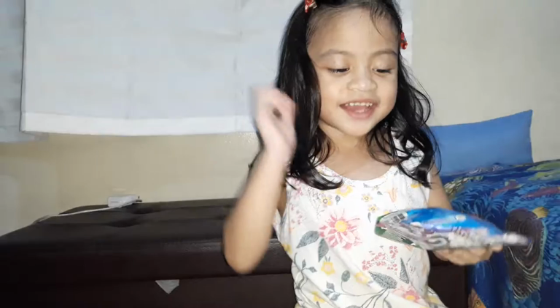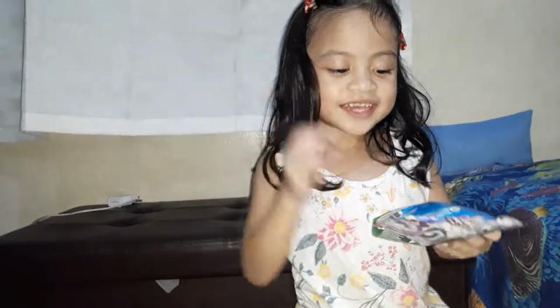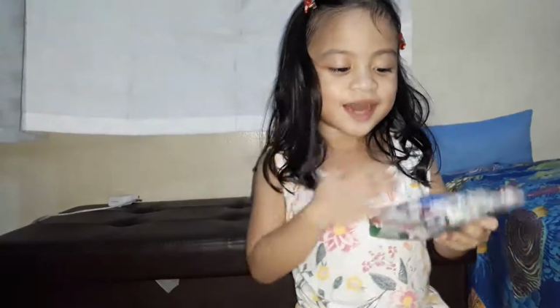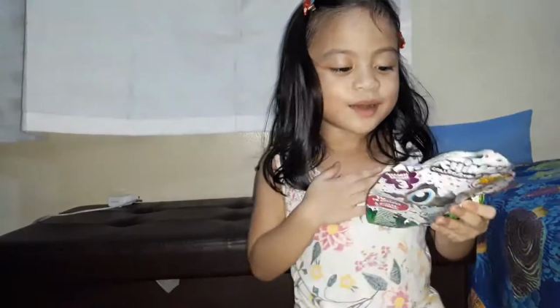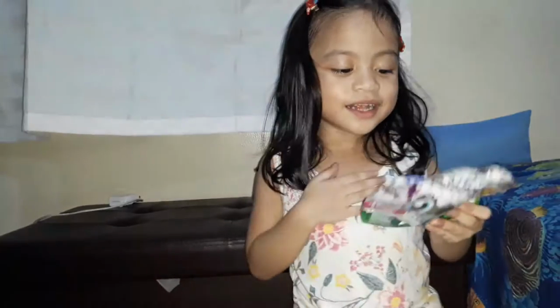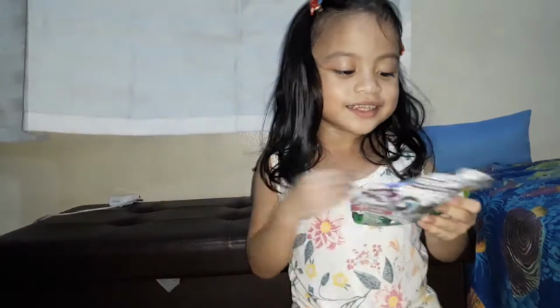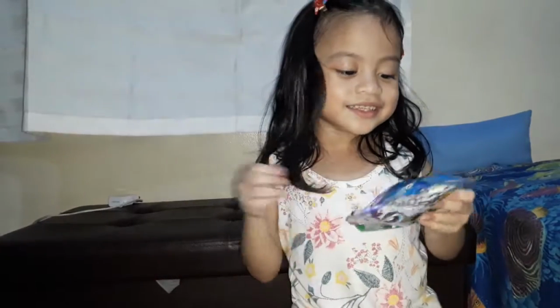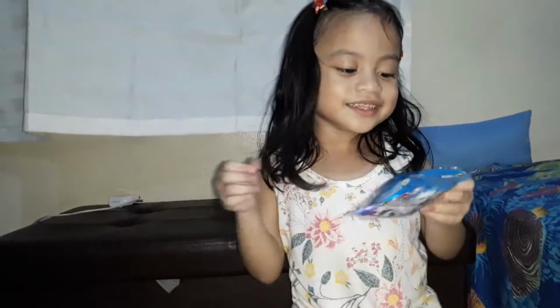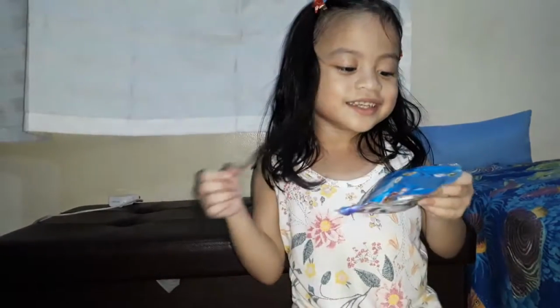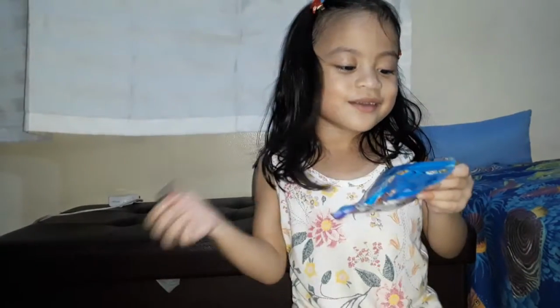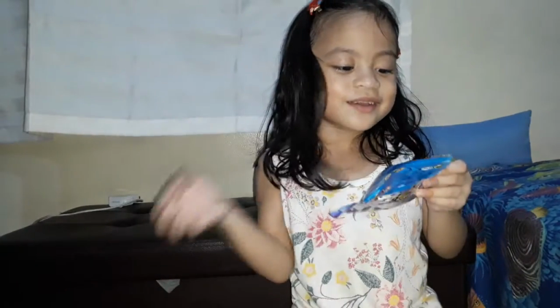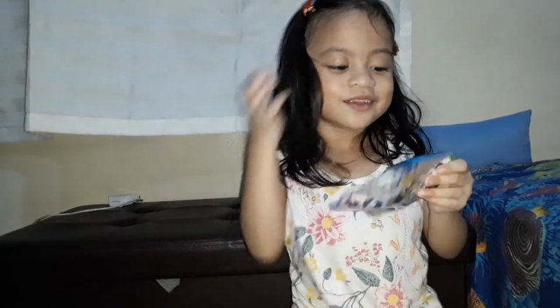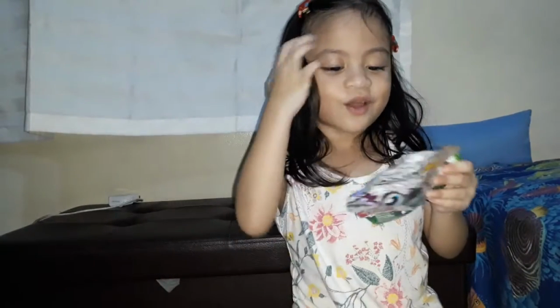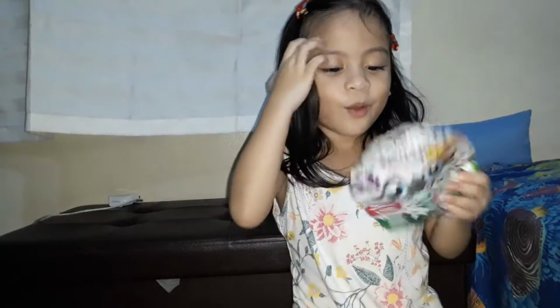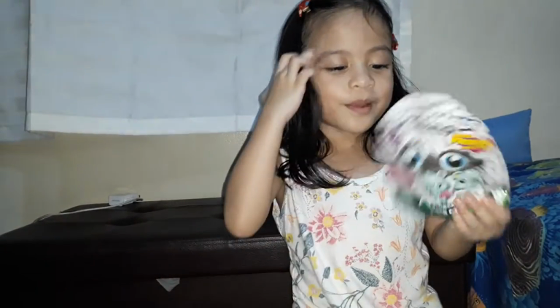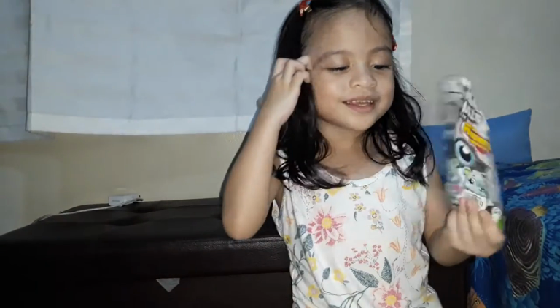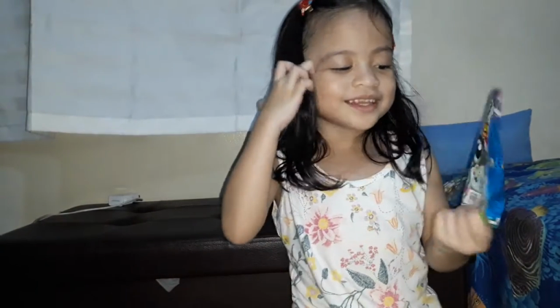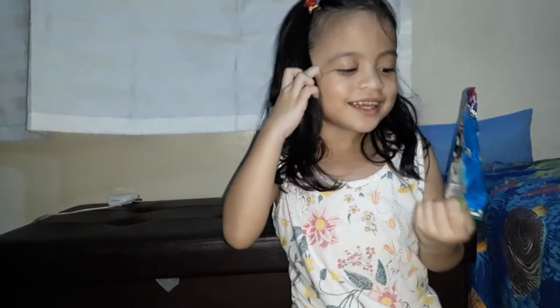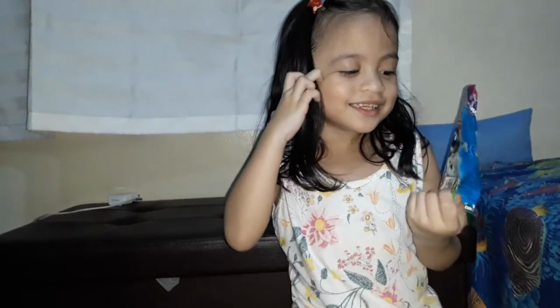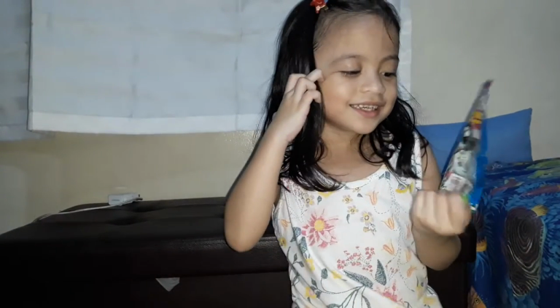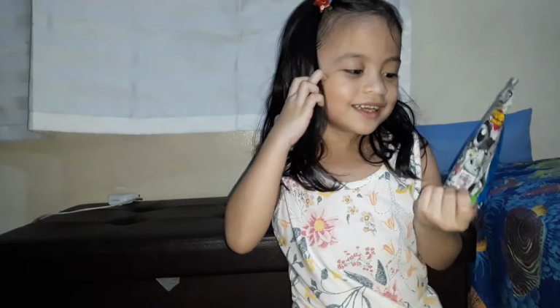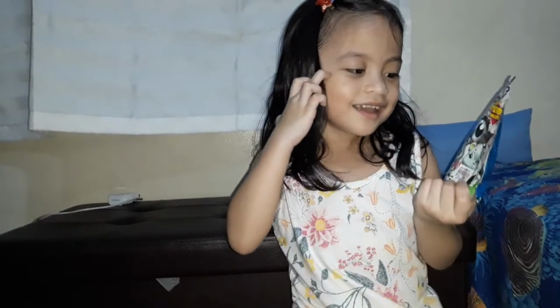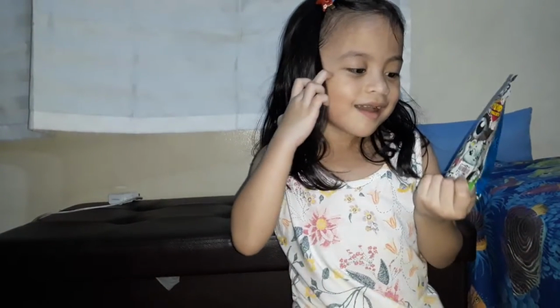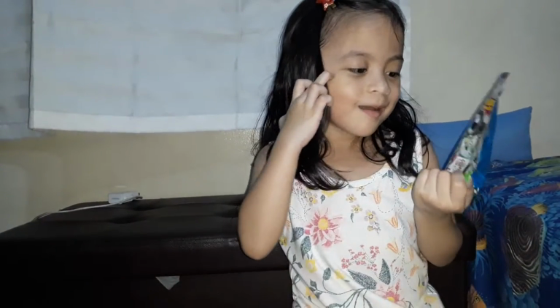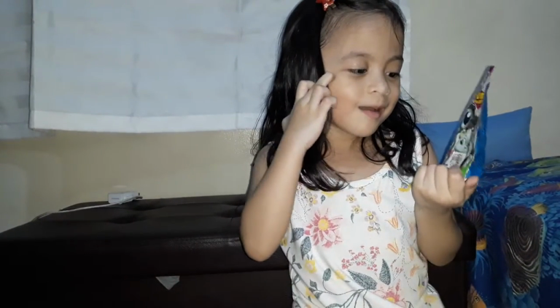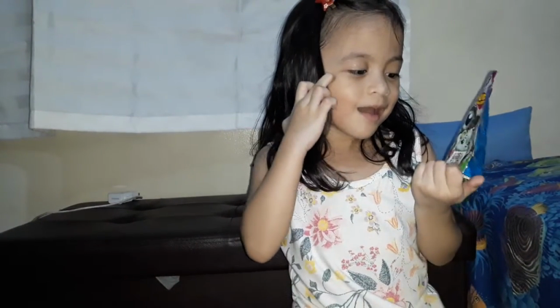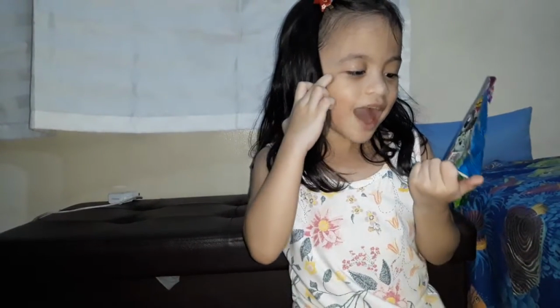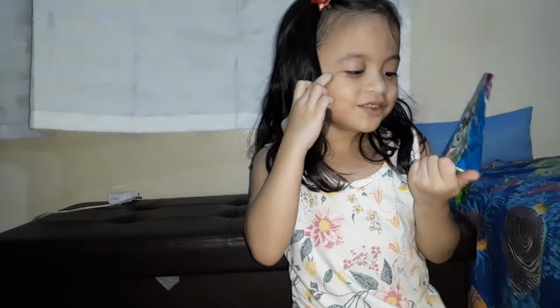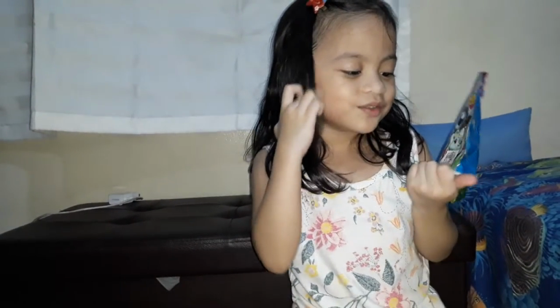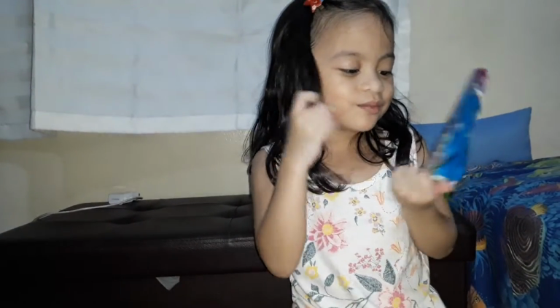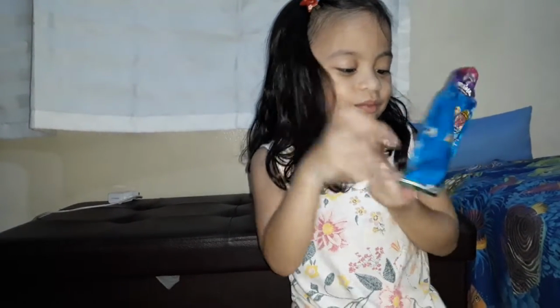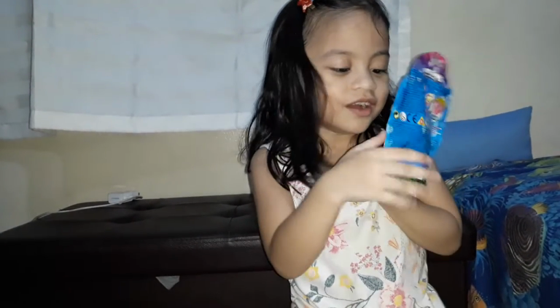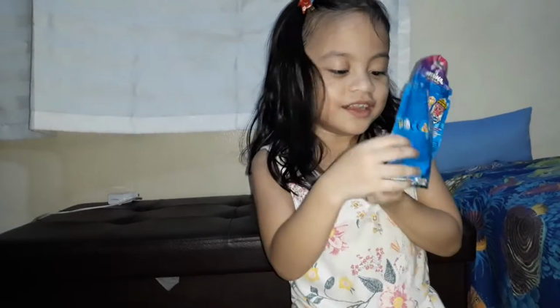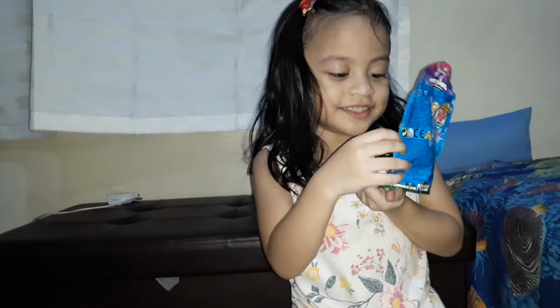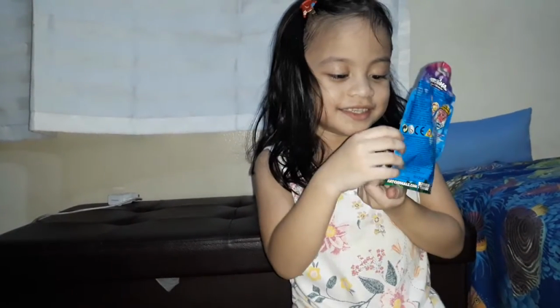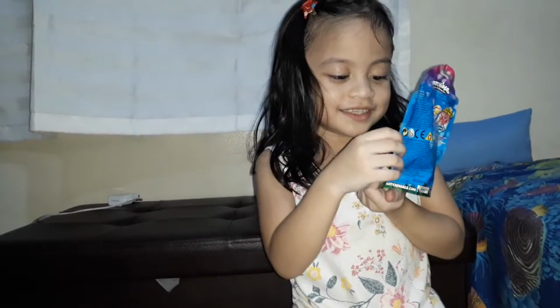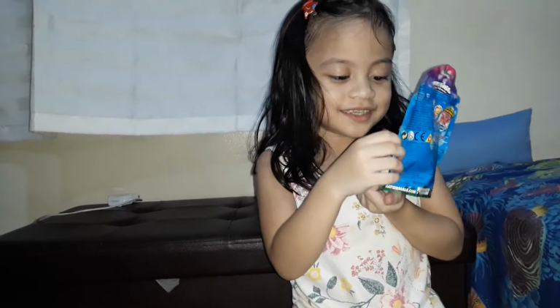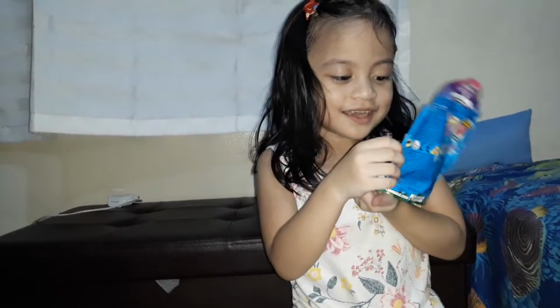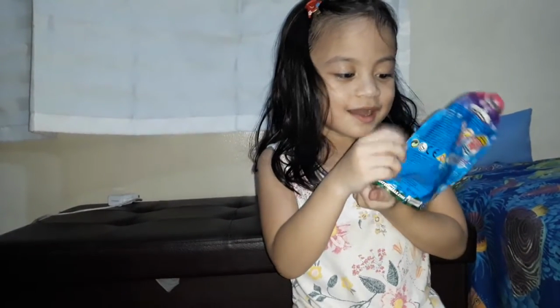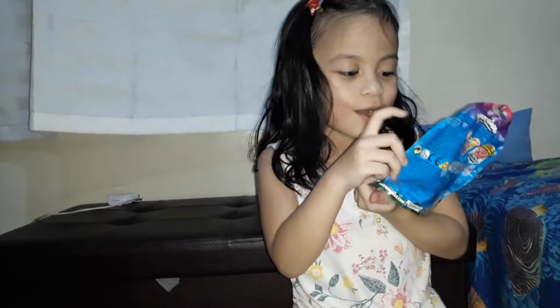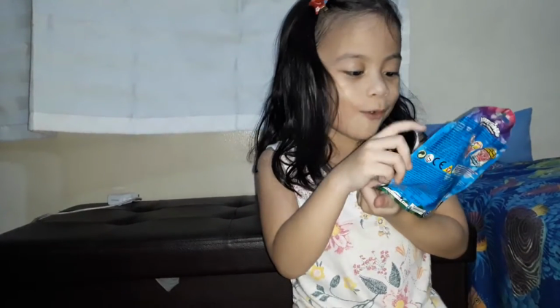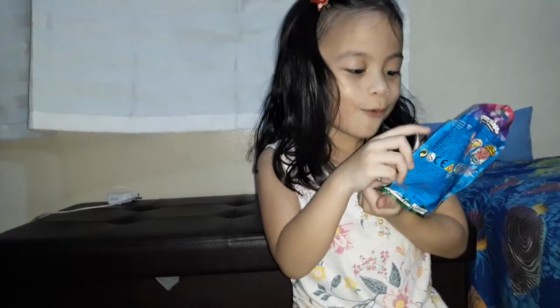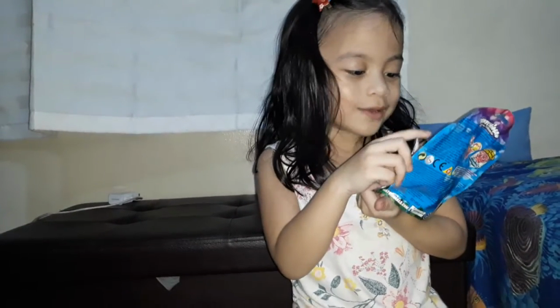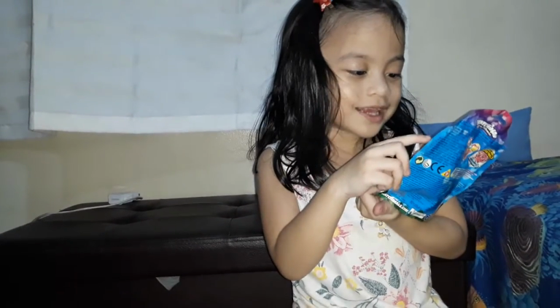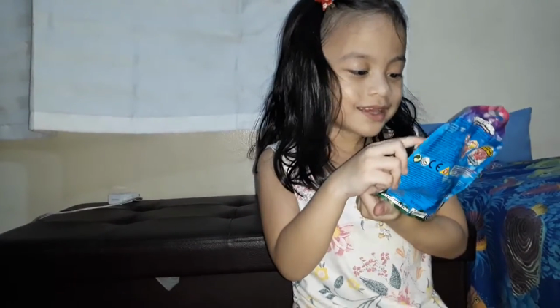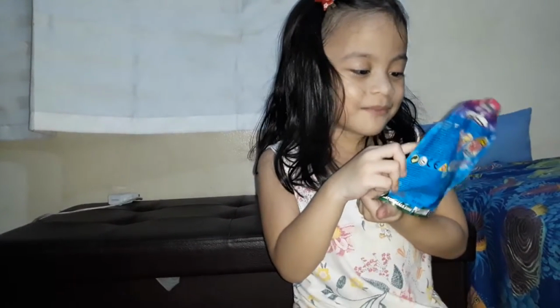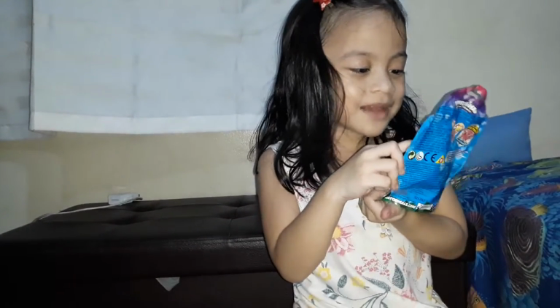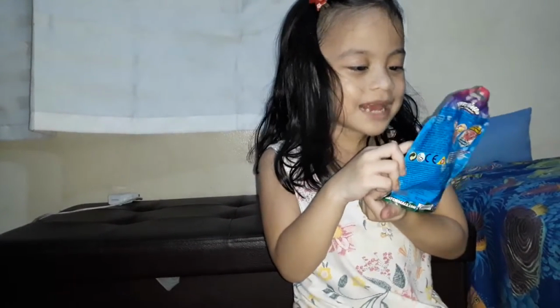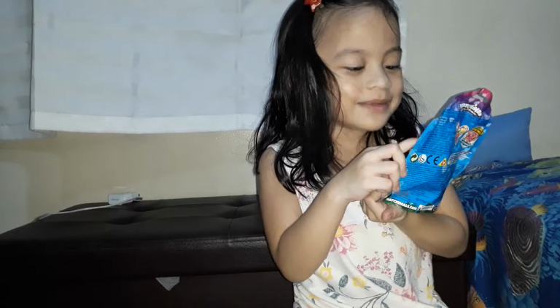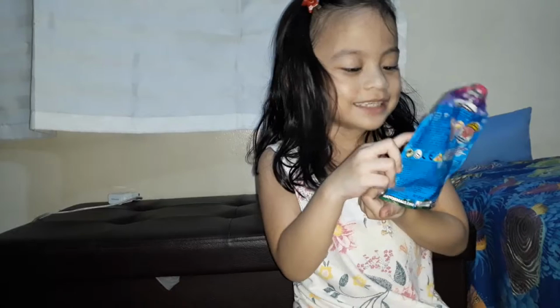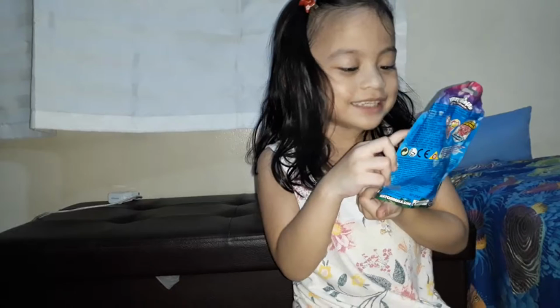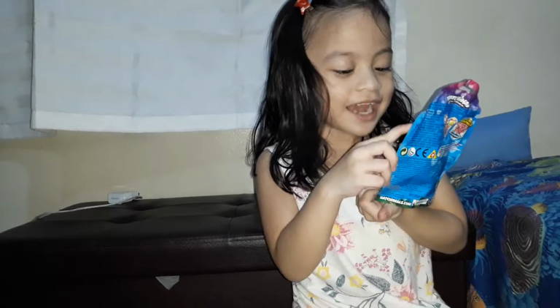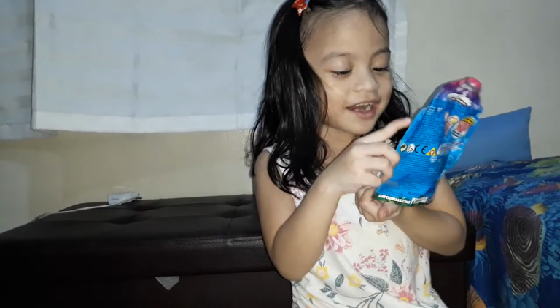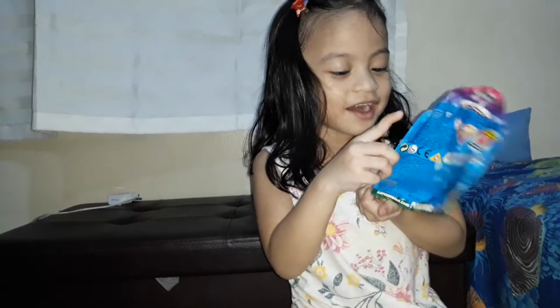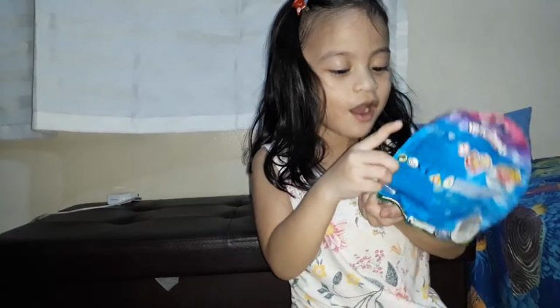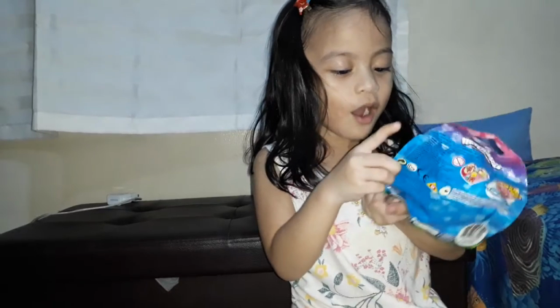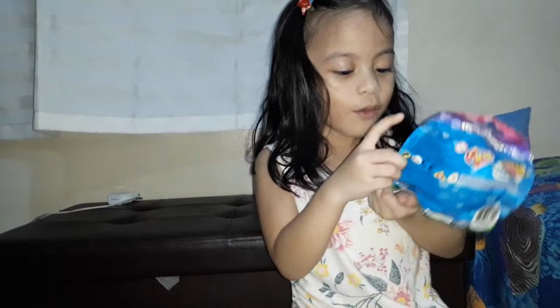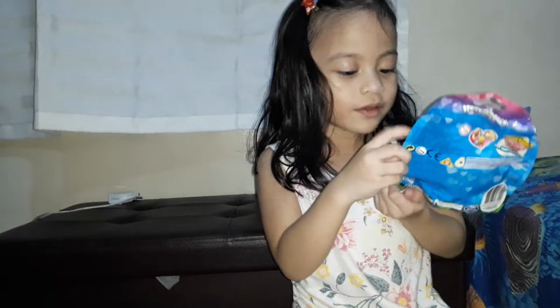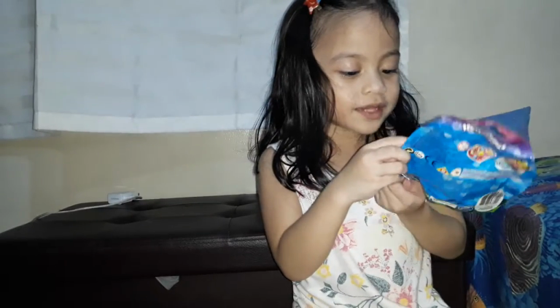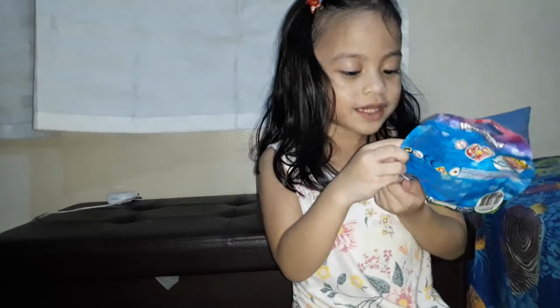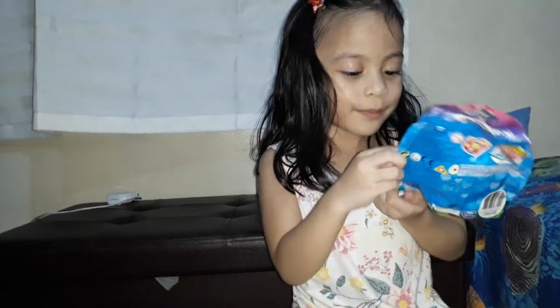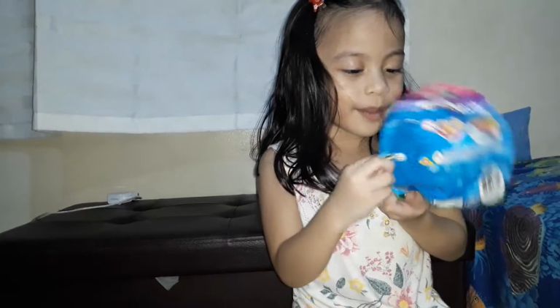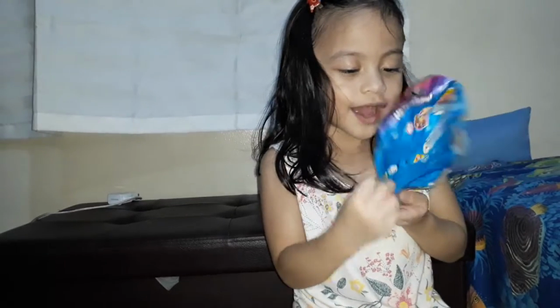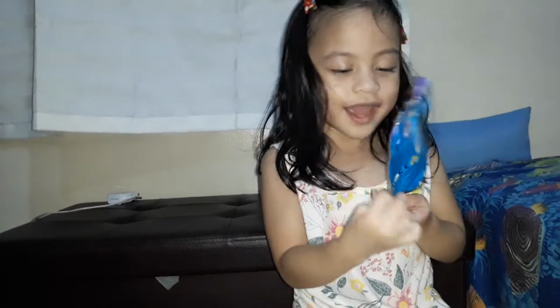Today we are going to open this Hatsume box. Oh, there's a baby inside! Oh, there's a baby!